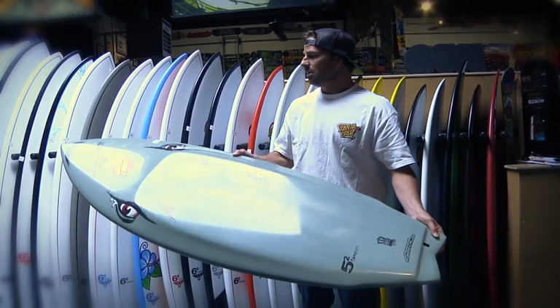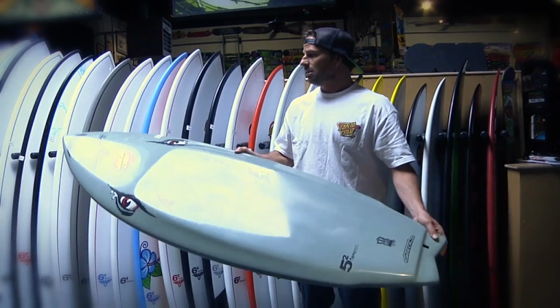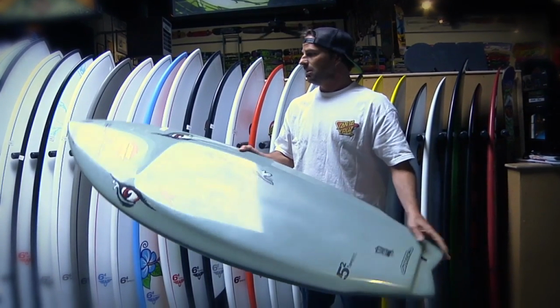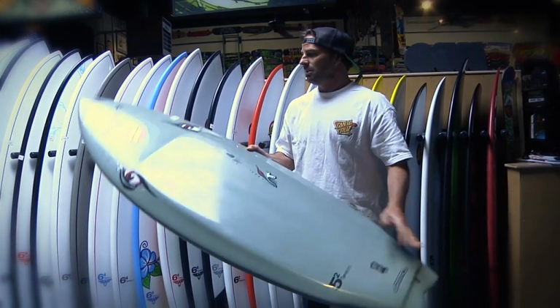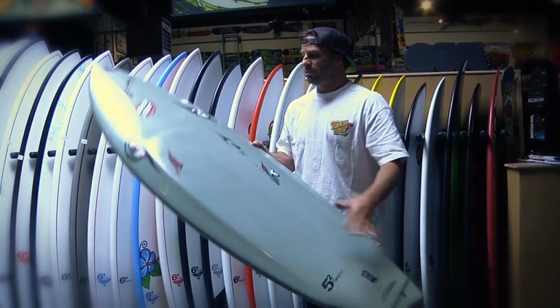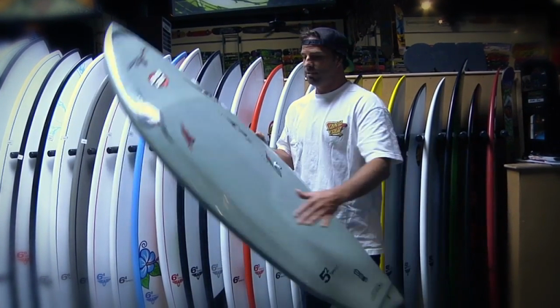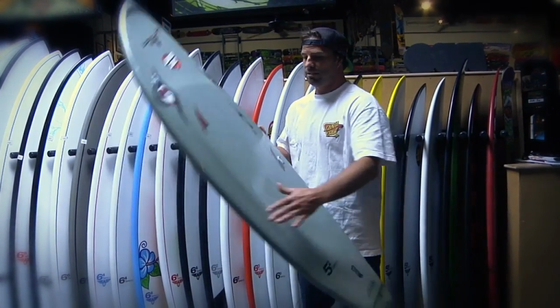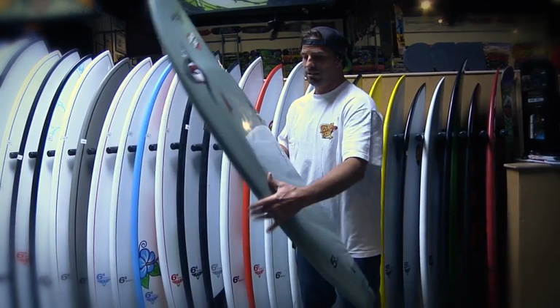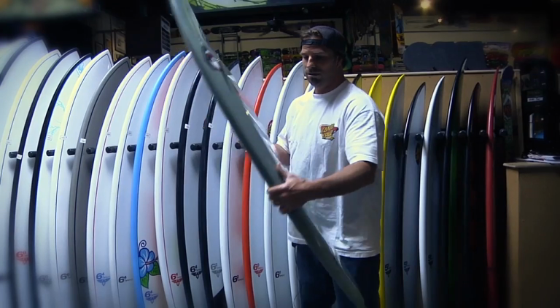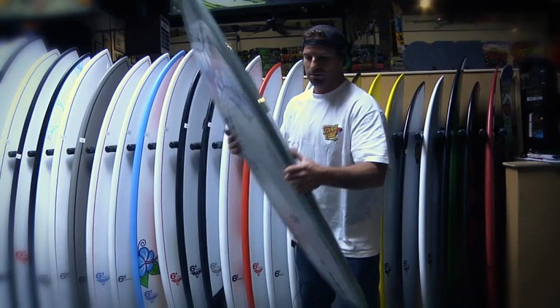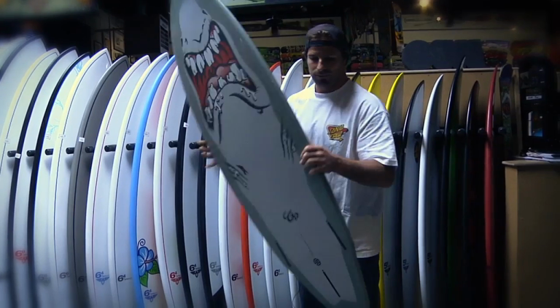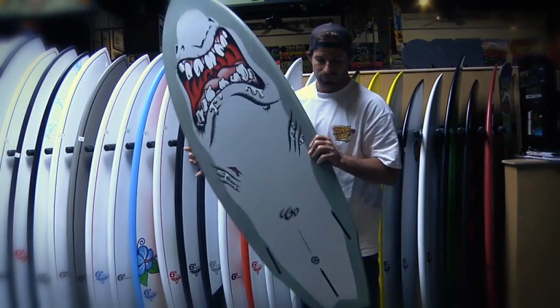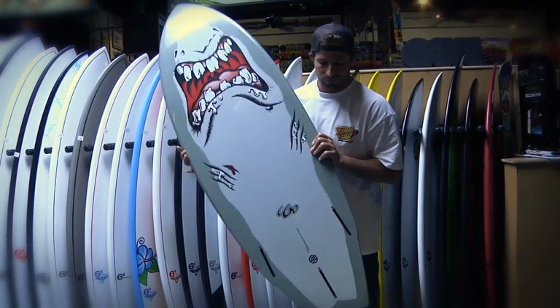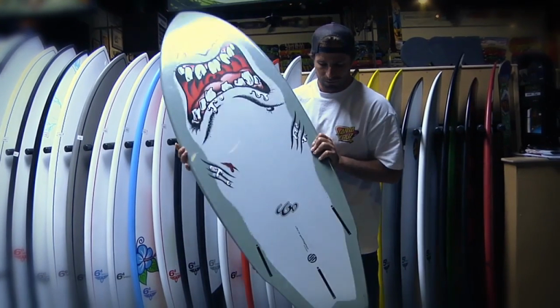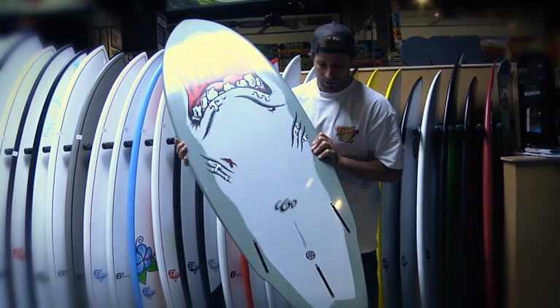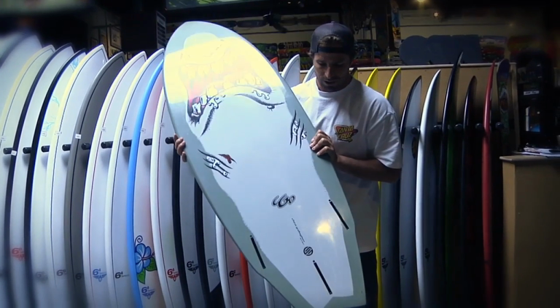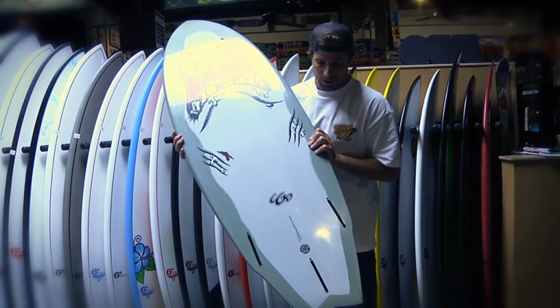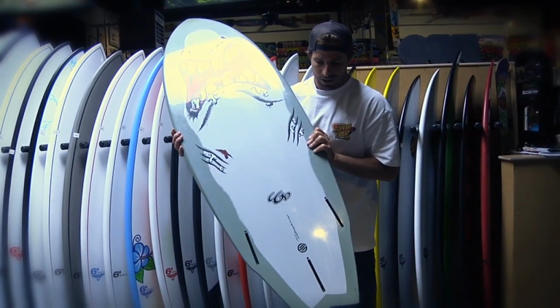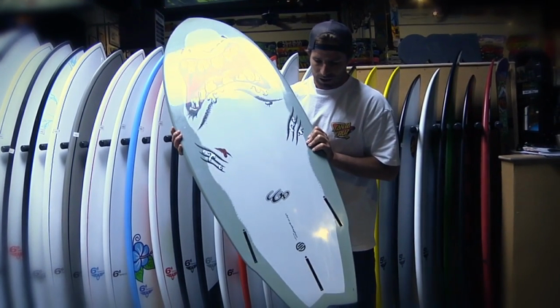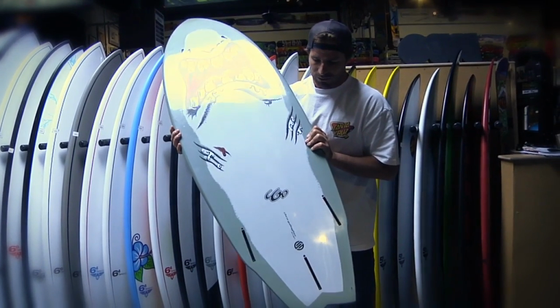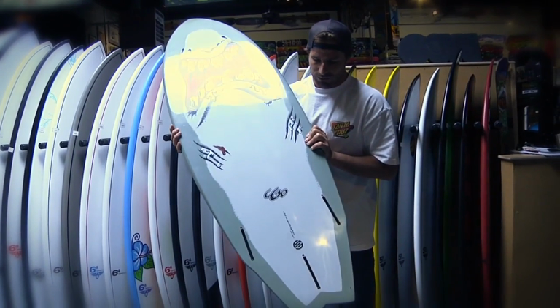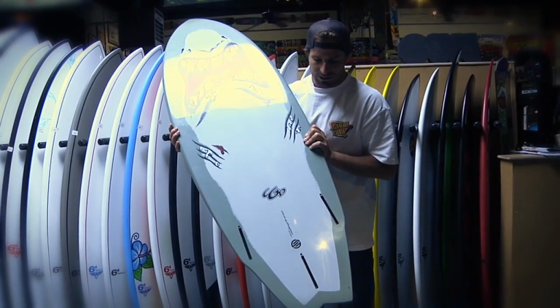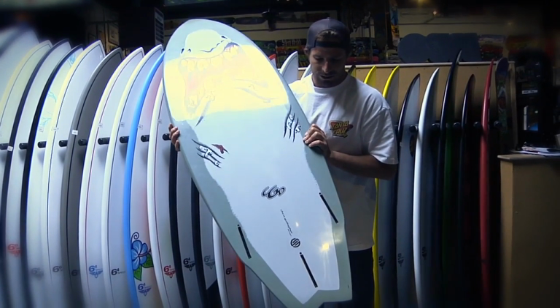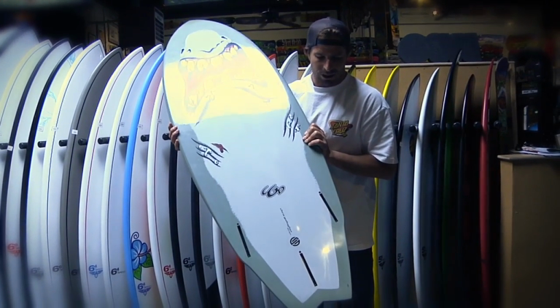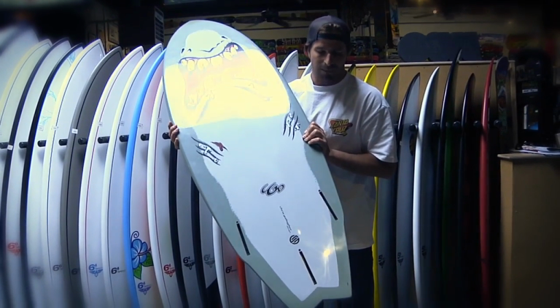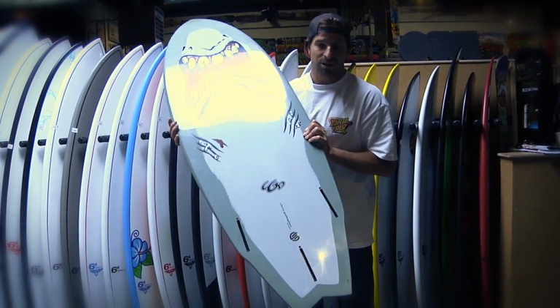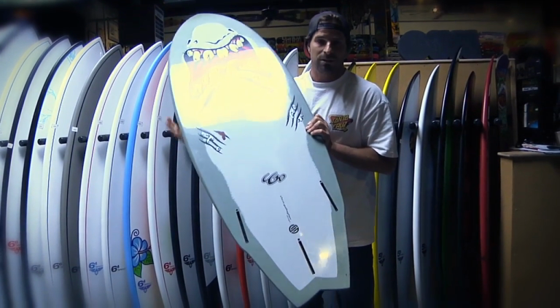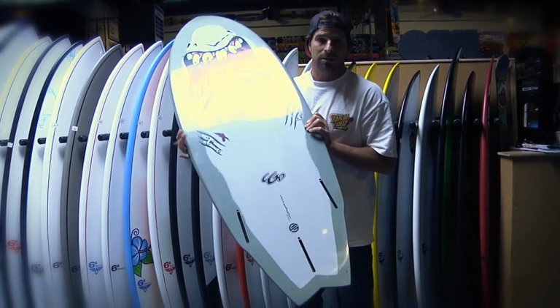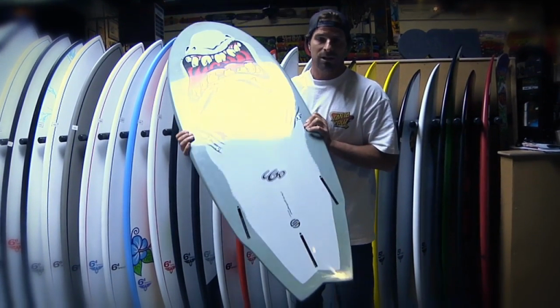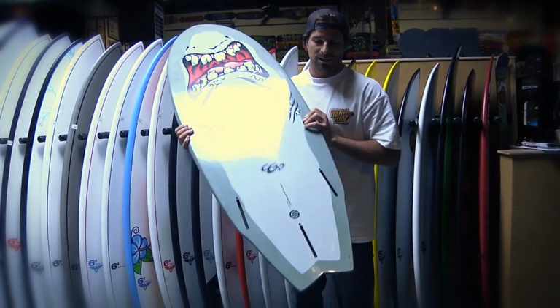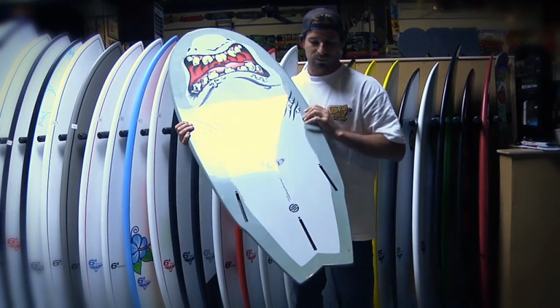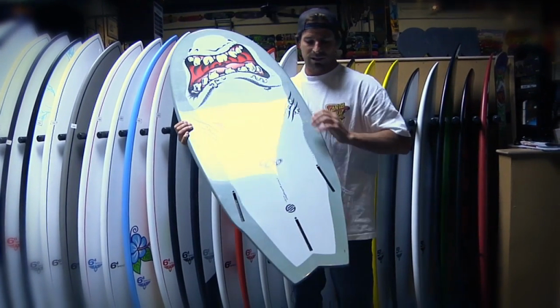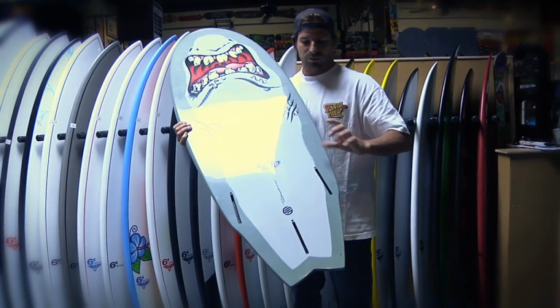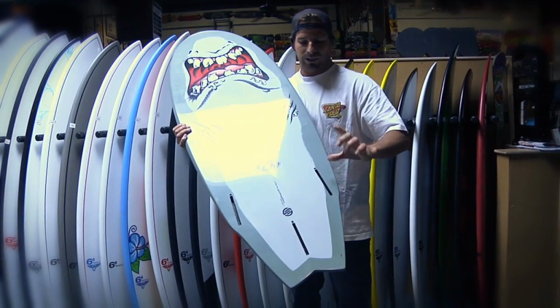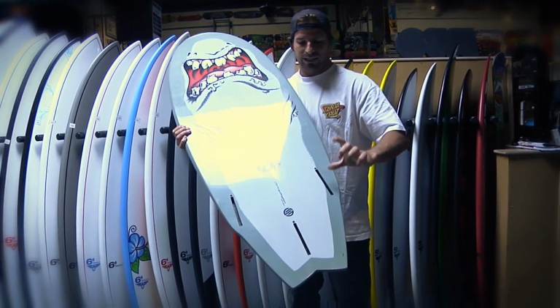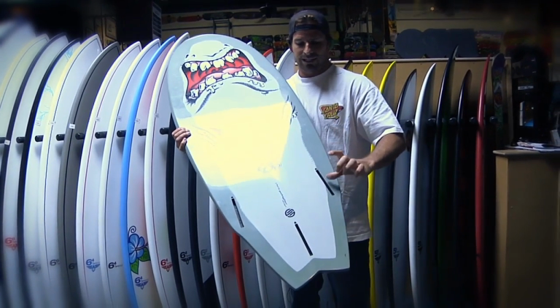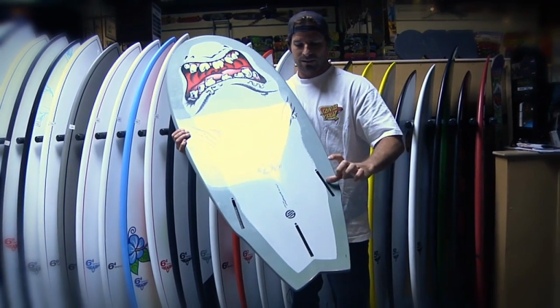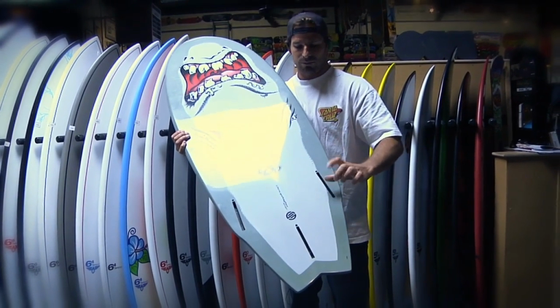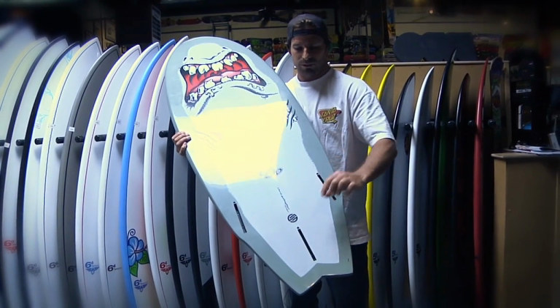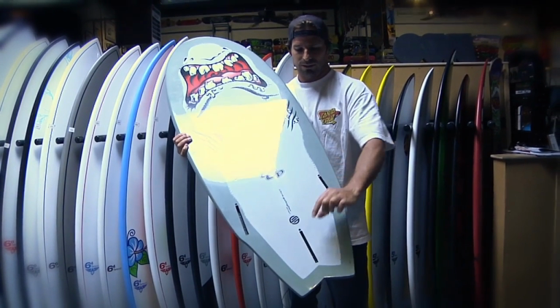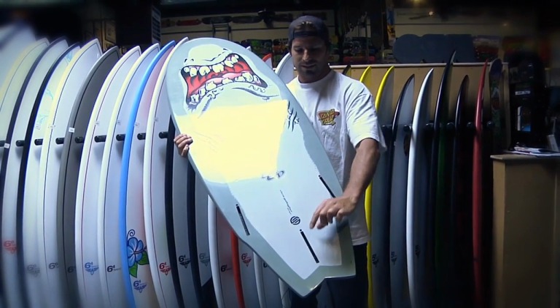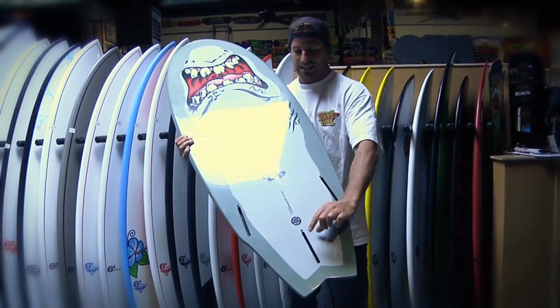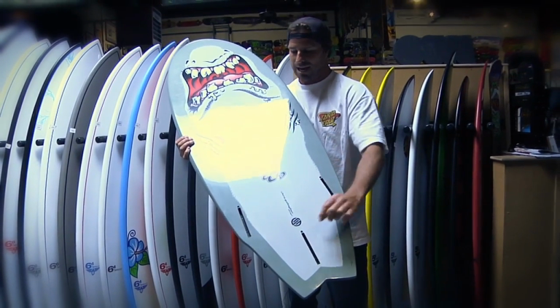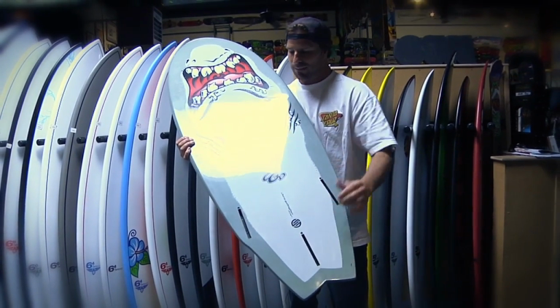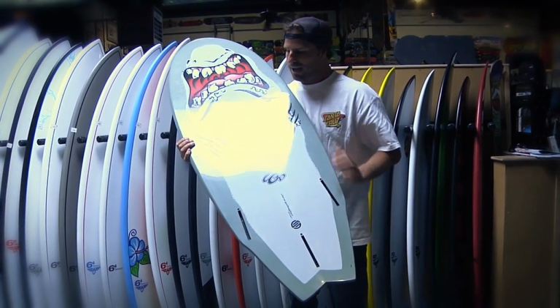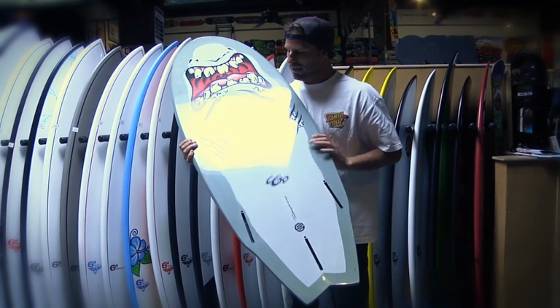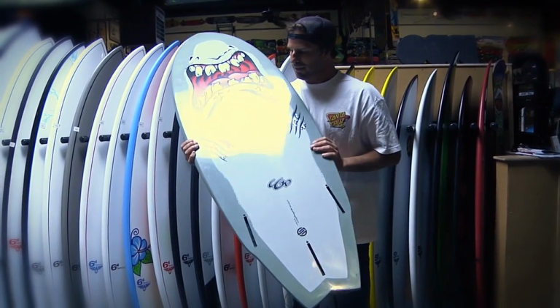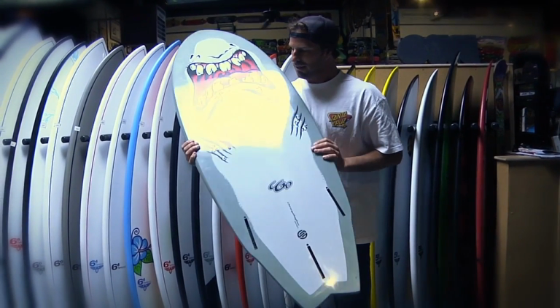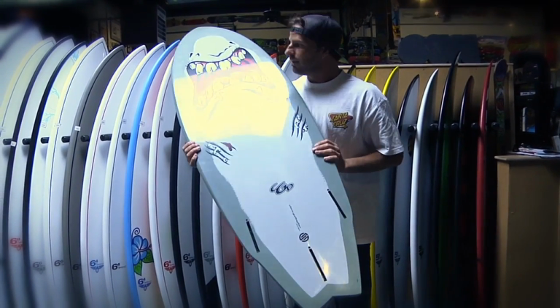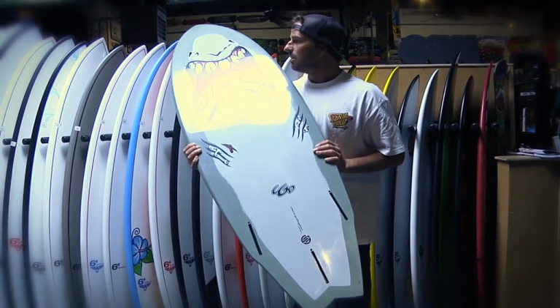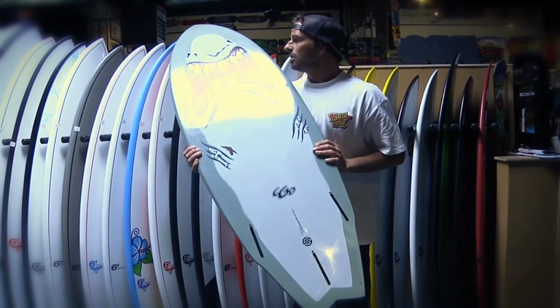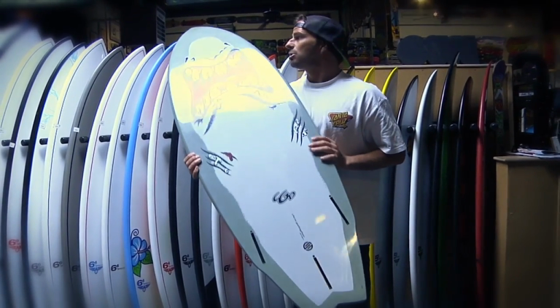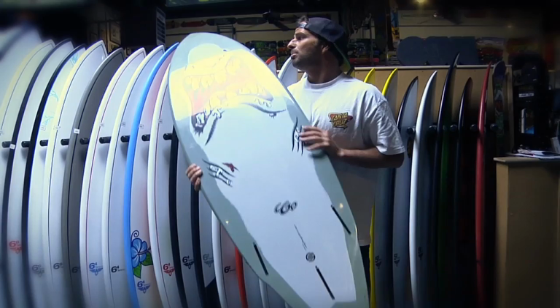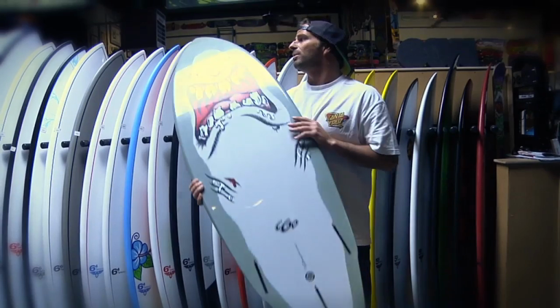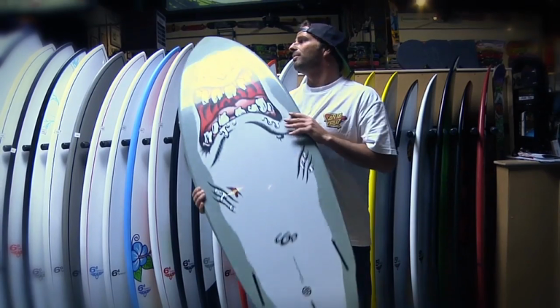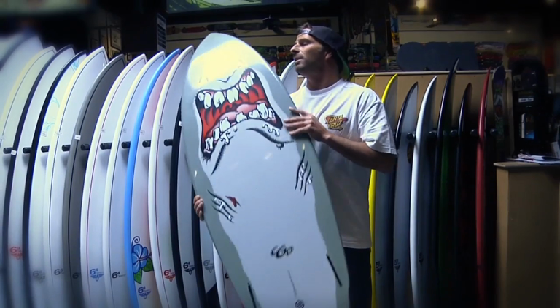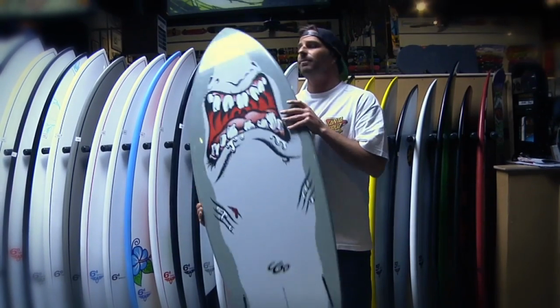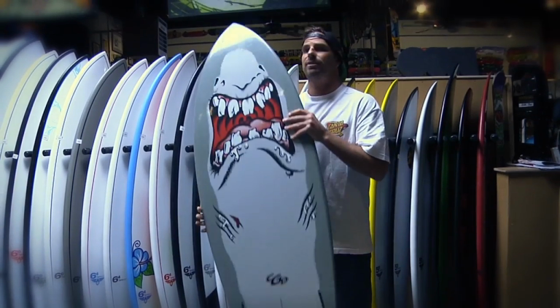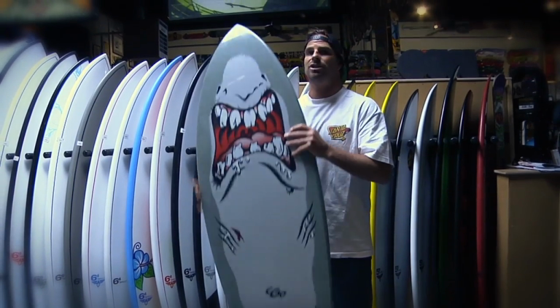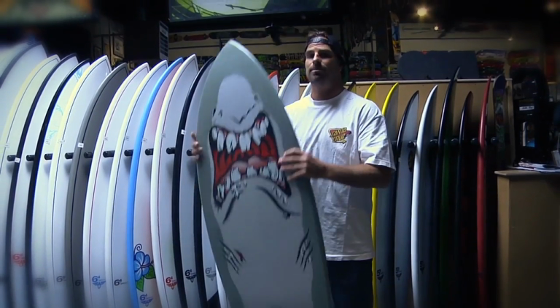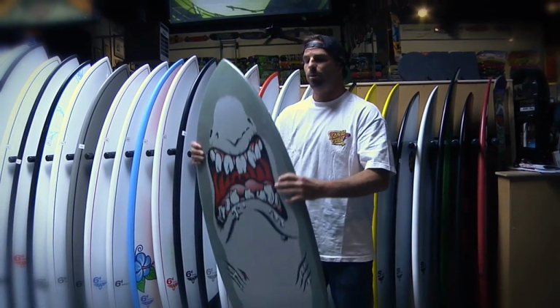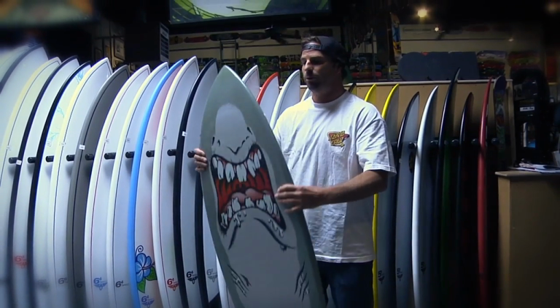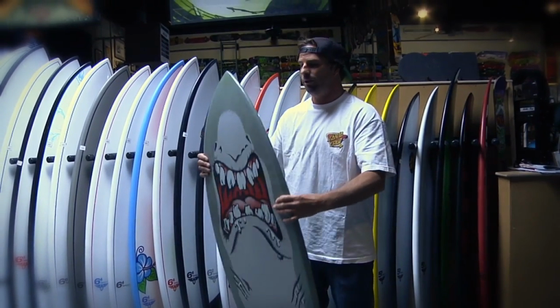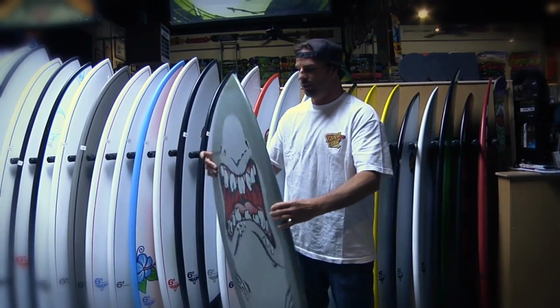It's just a little thruster option. Comes with a 20s little side bite. Super fun fishy board here.